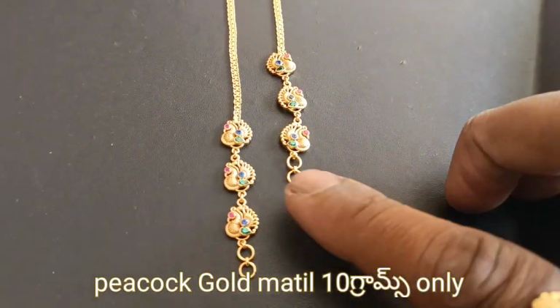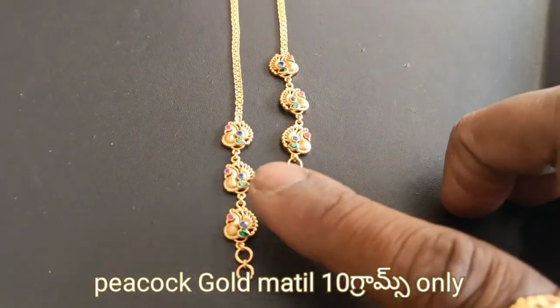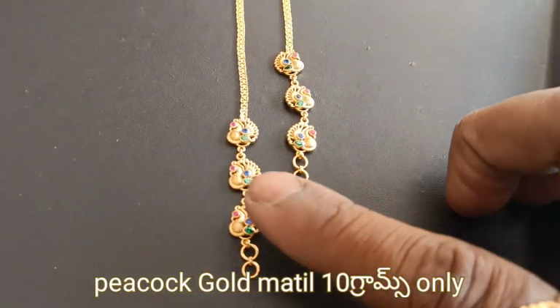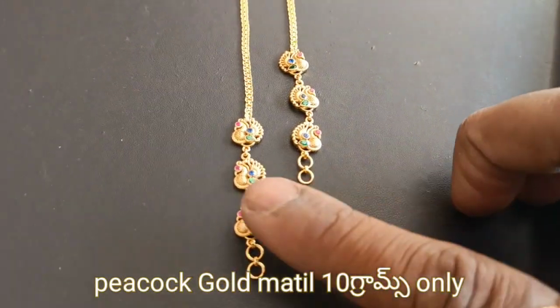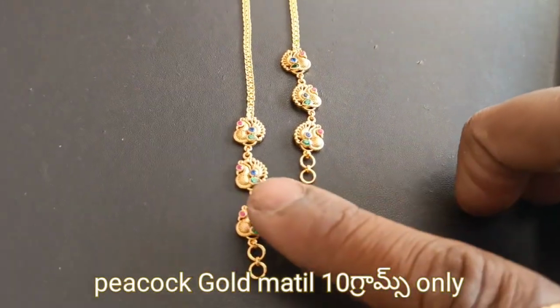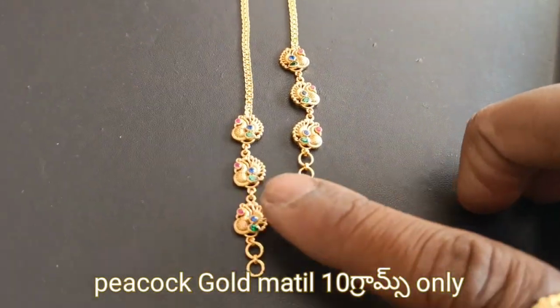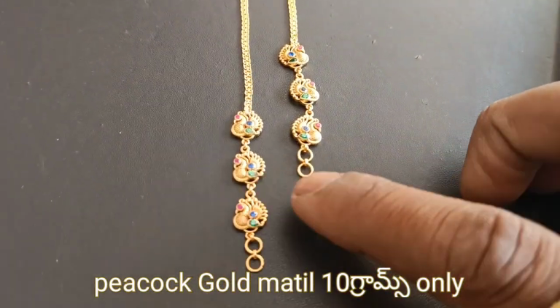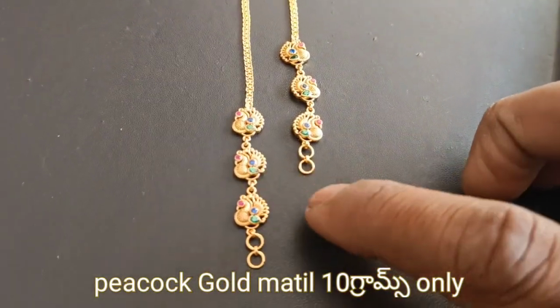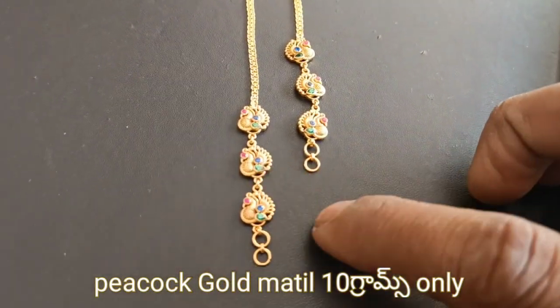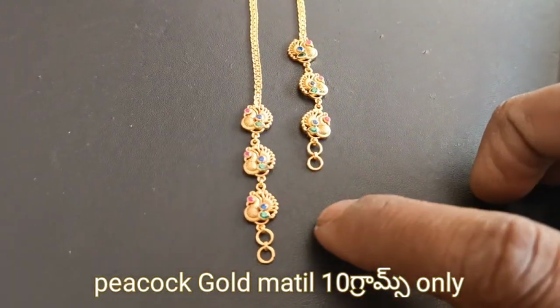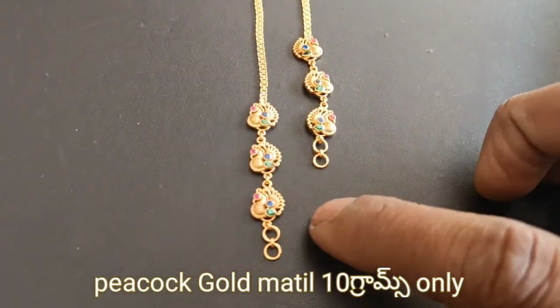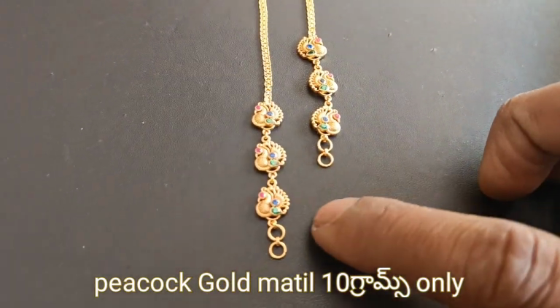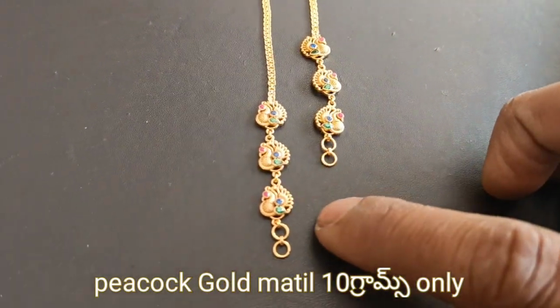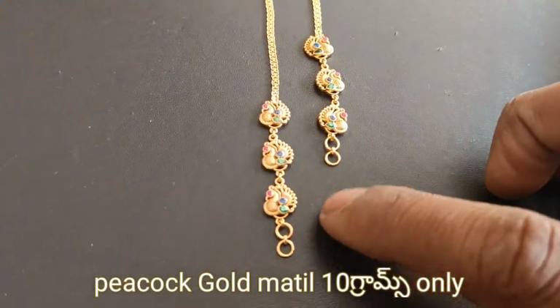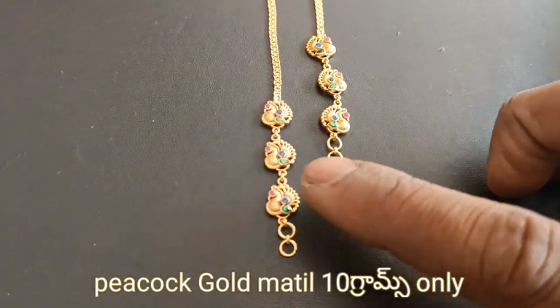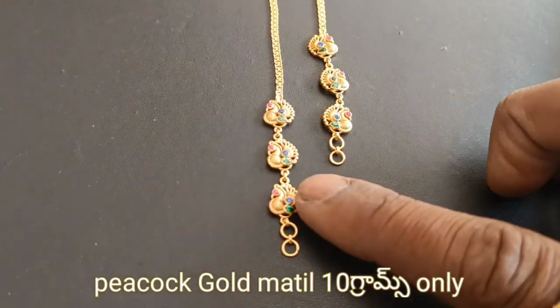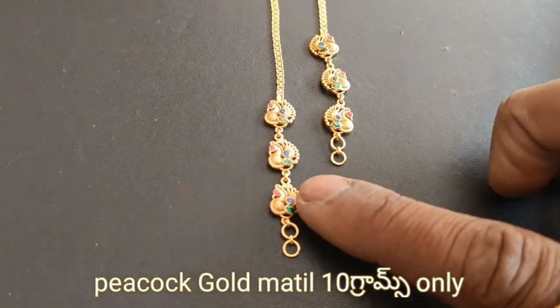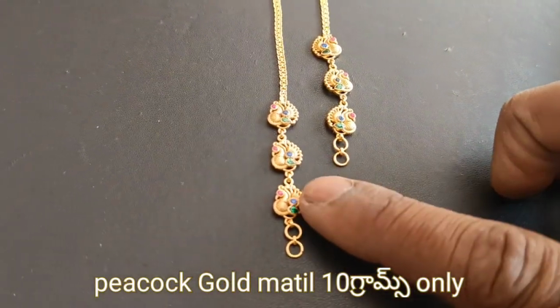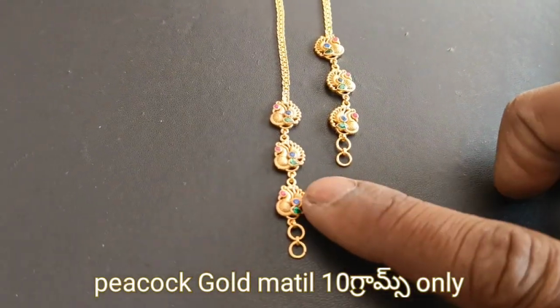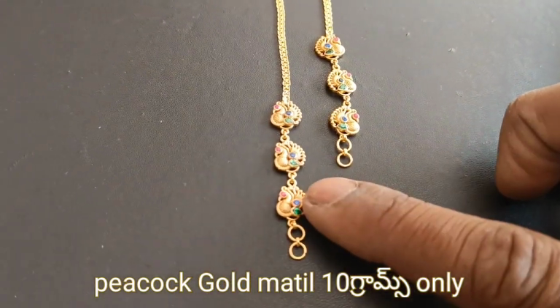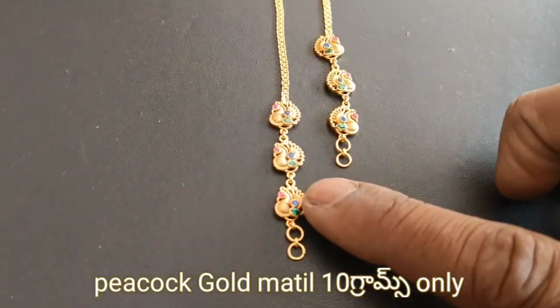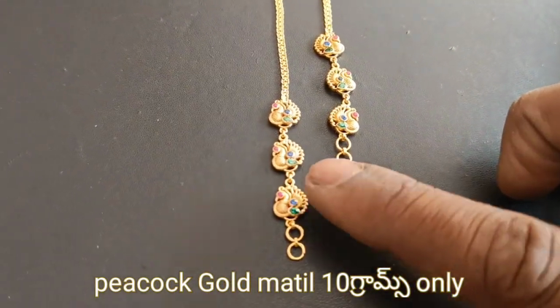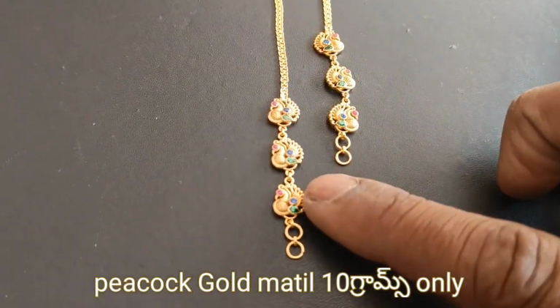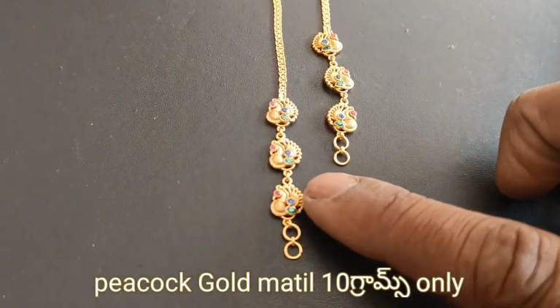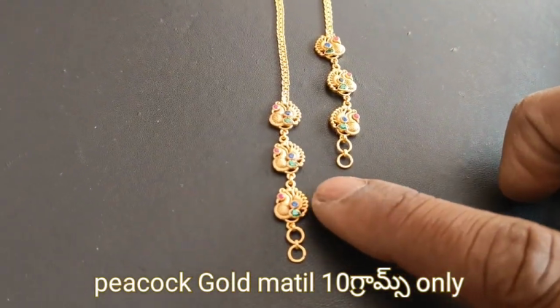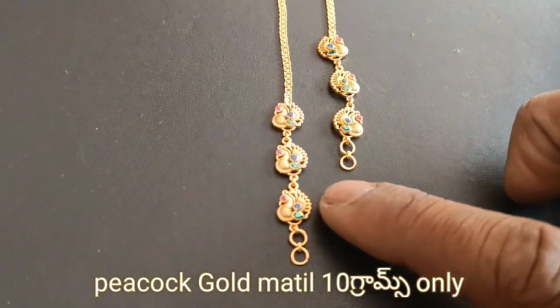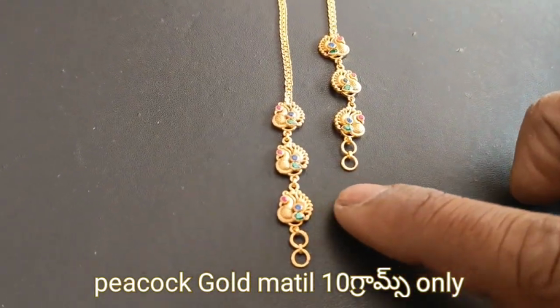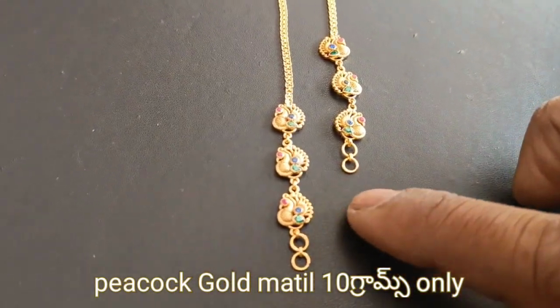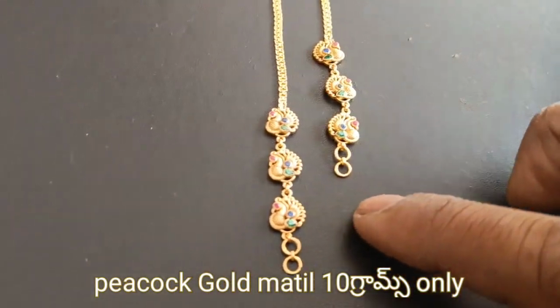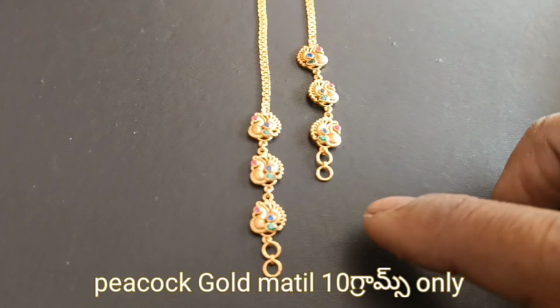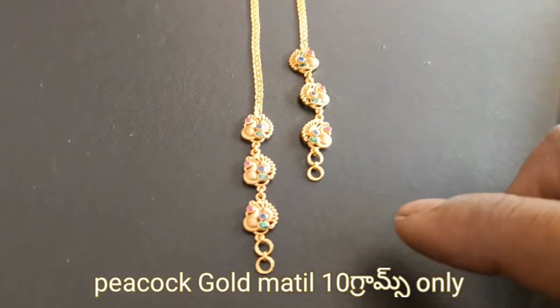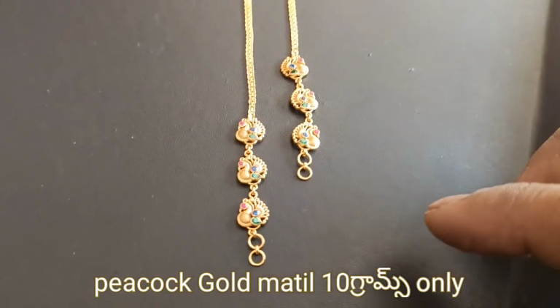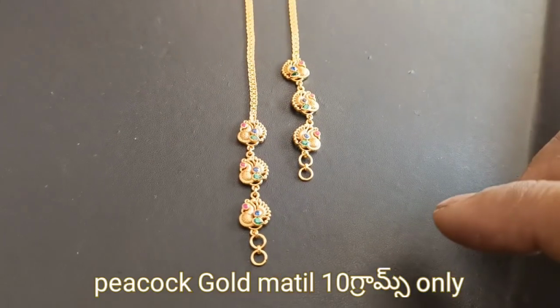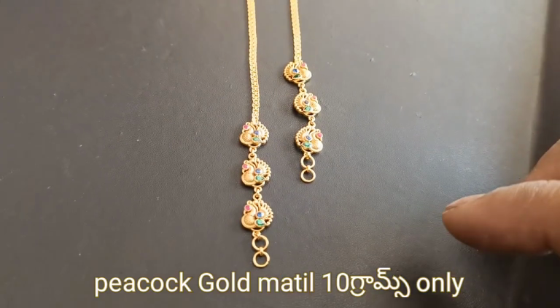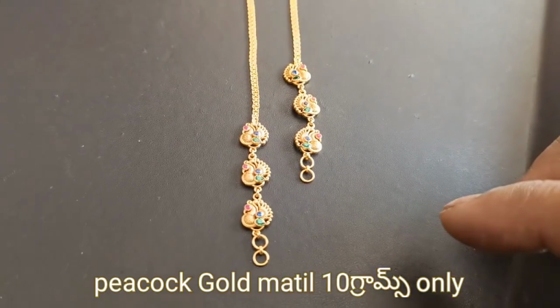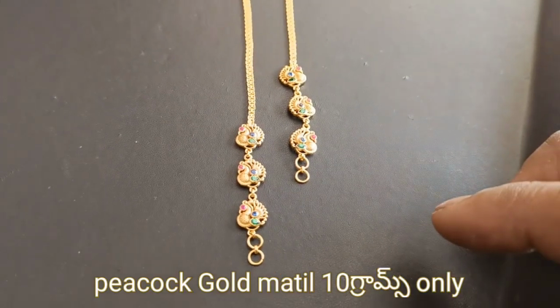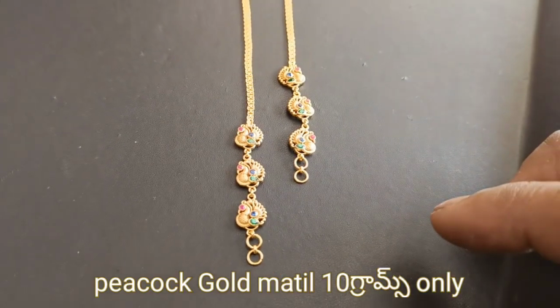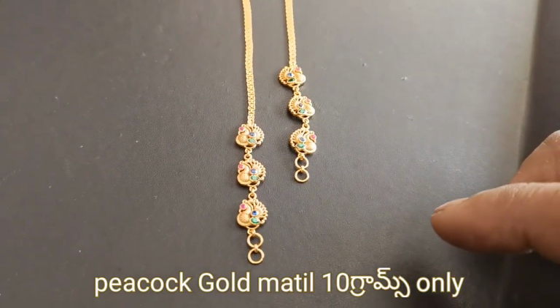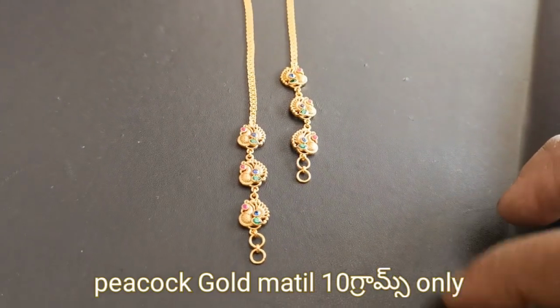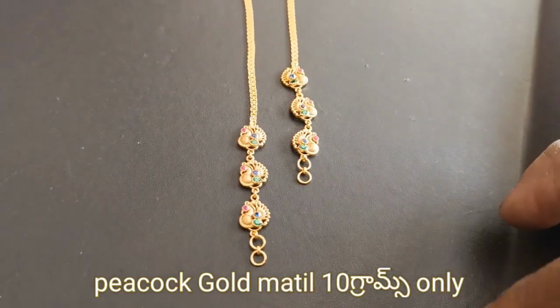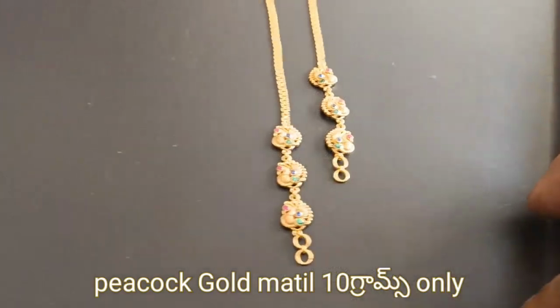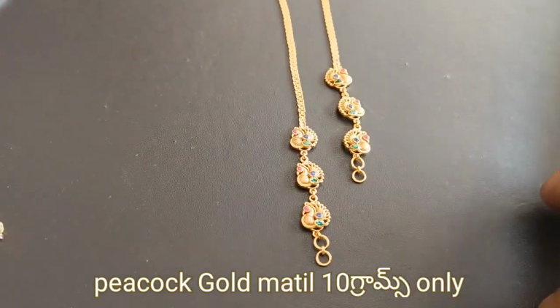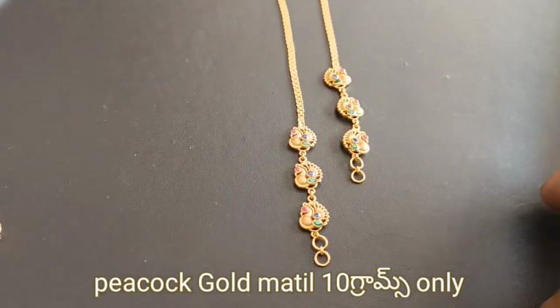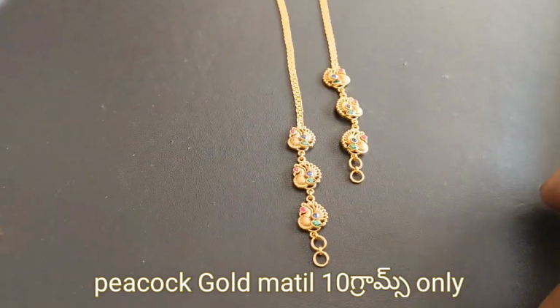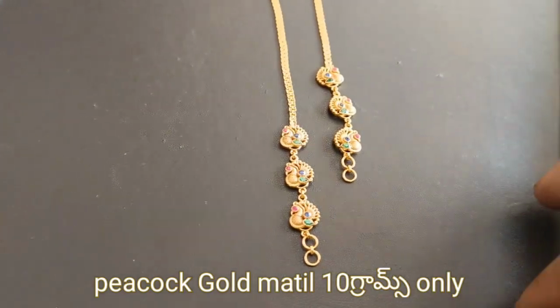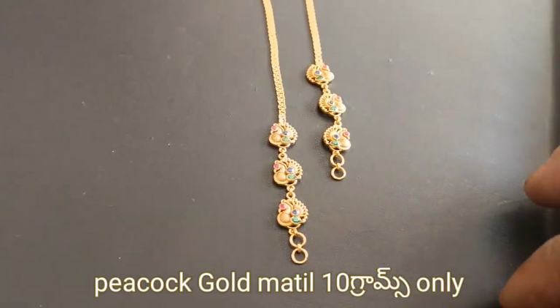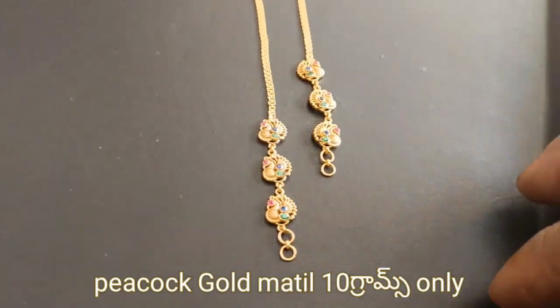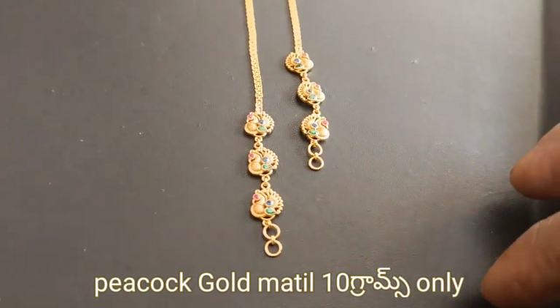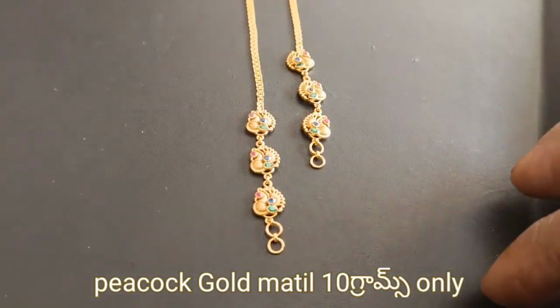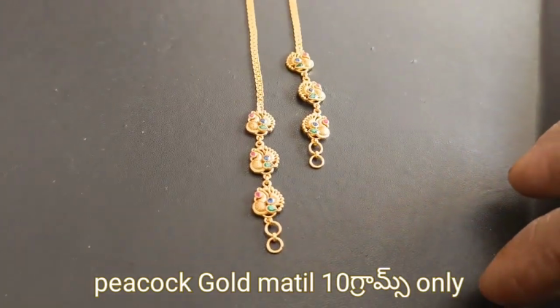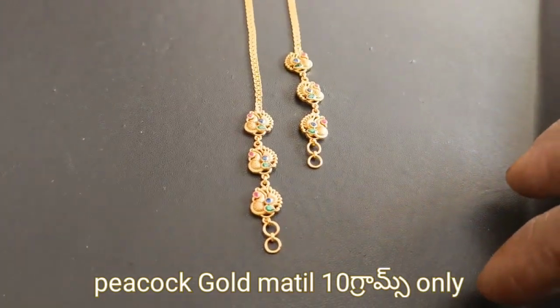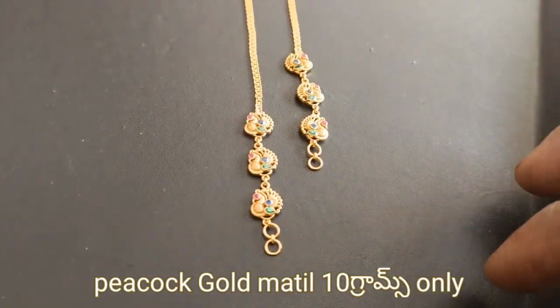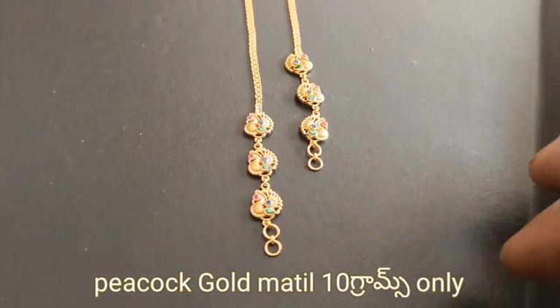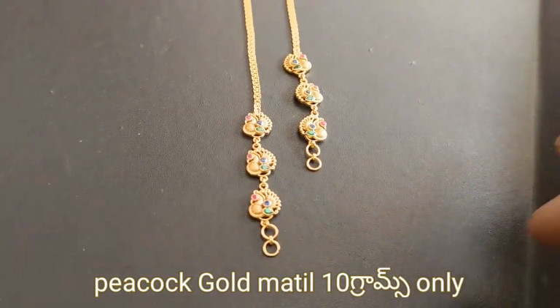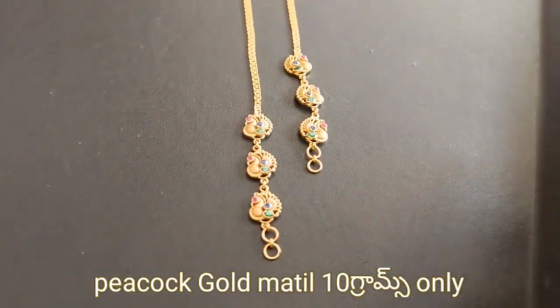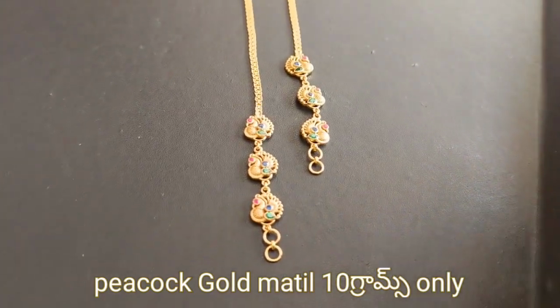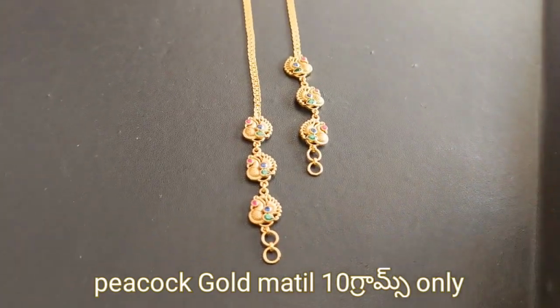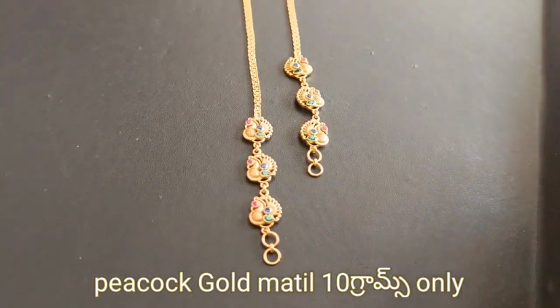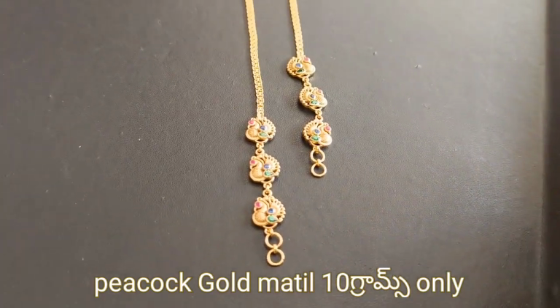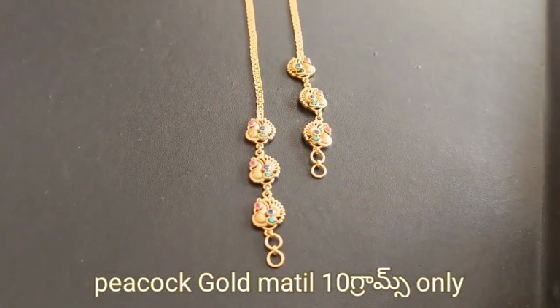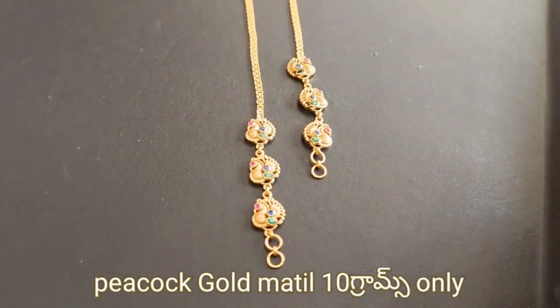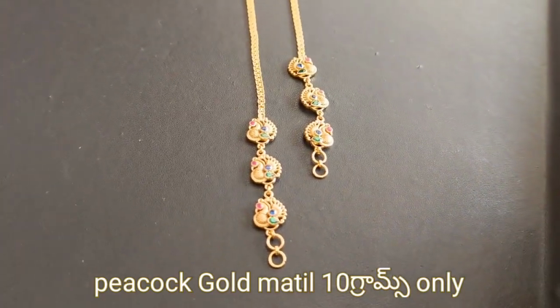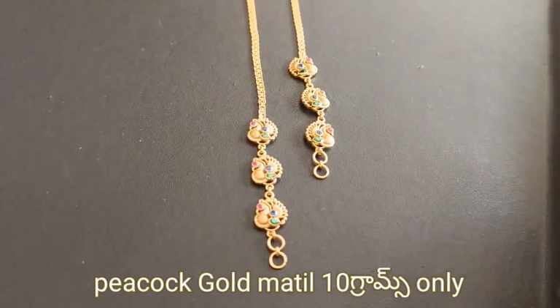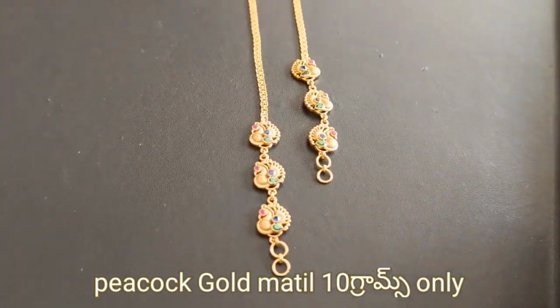We are going to check the ruby, the embrow, and the neel. We are going to check the customer requirements.